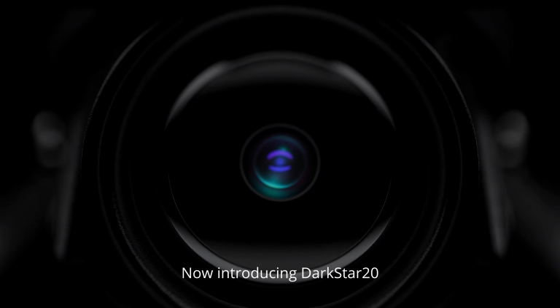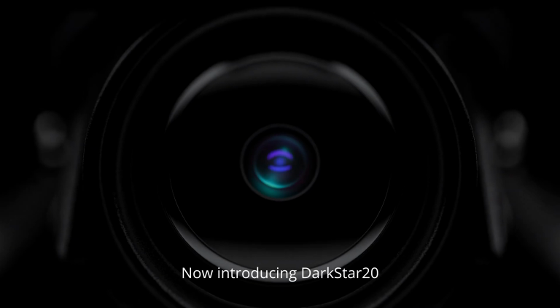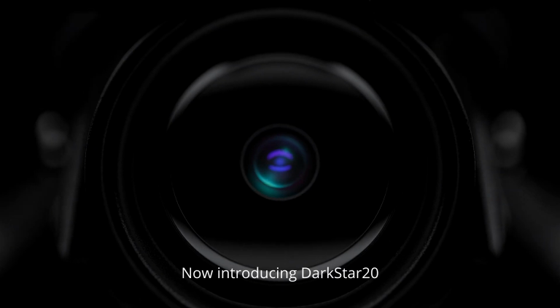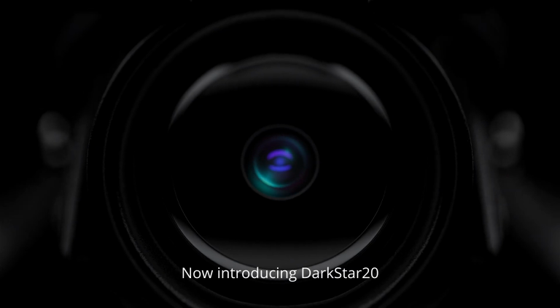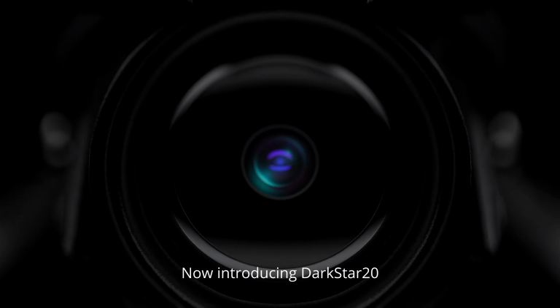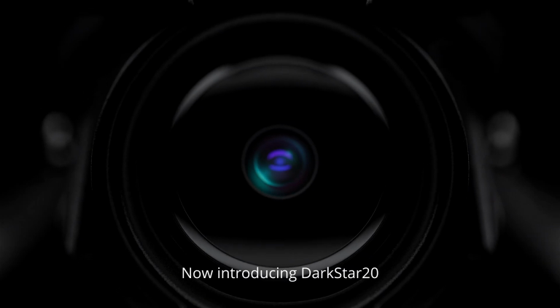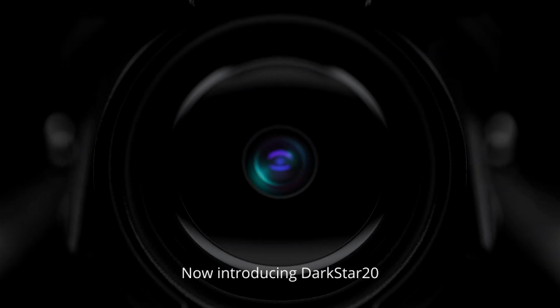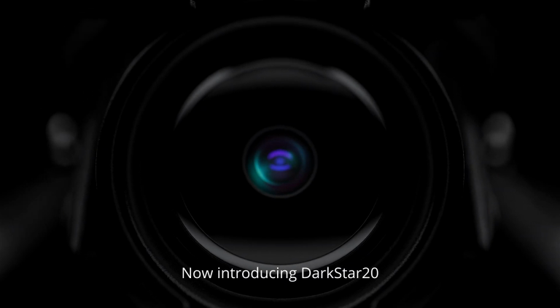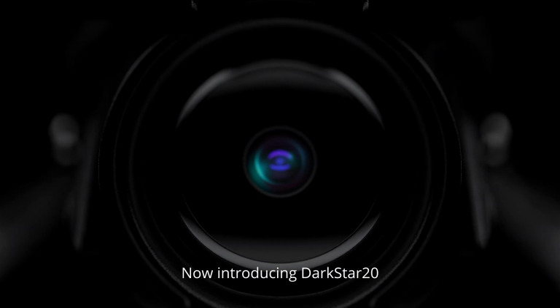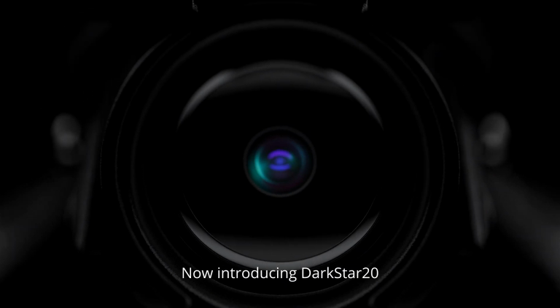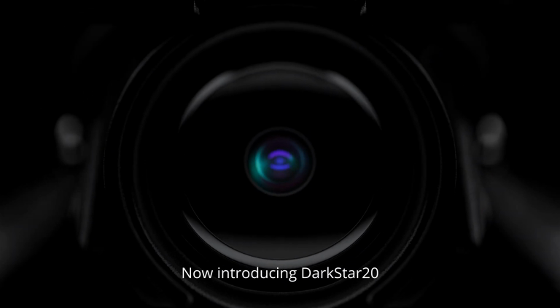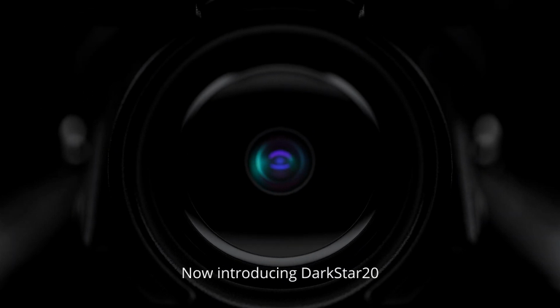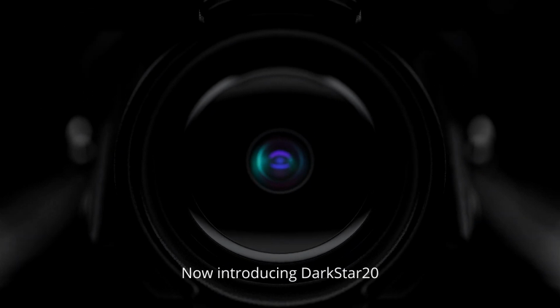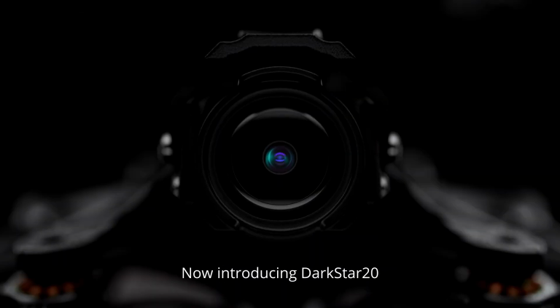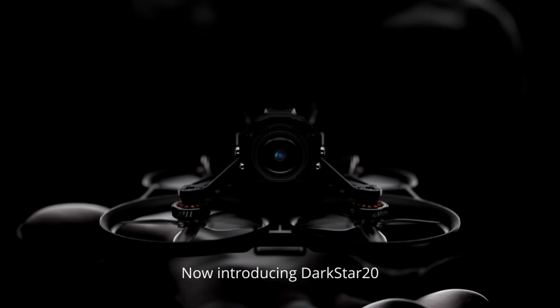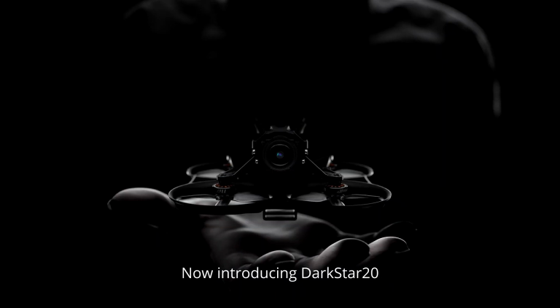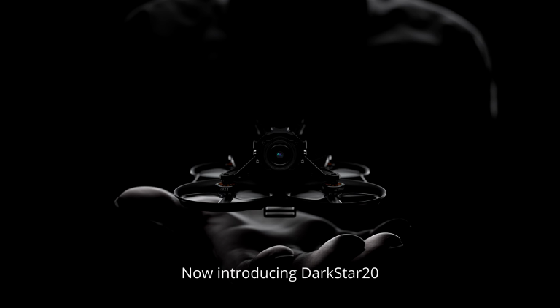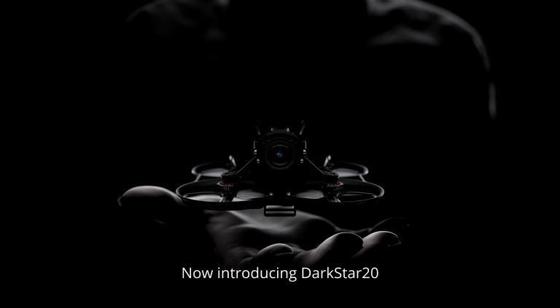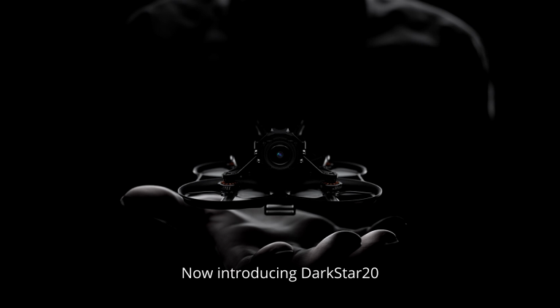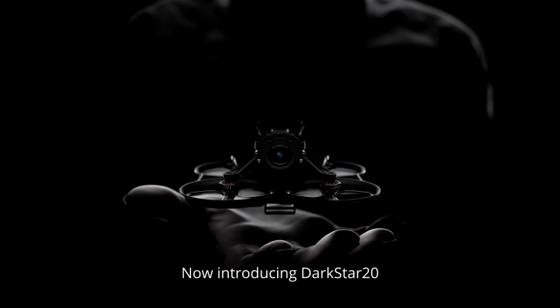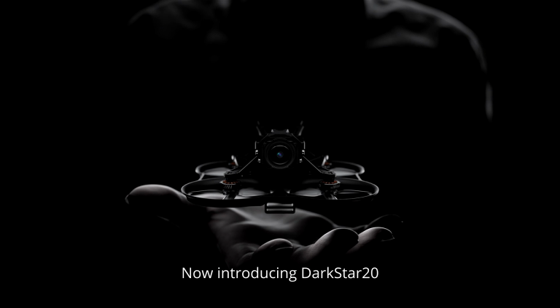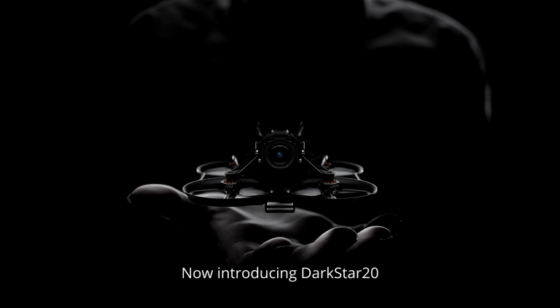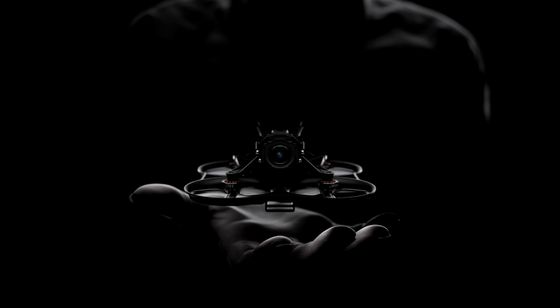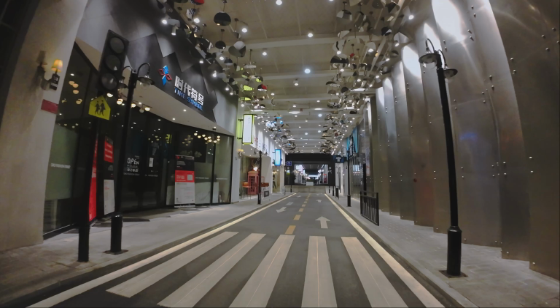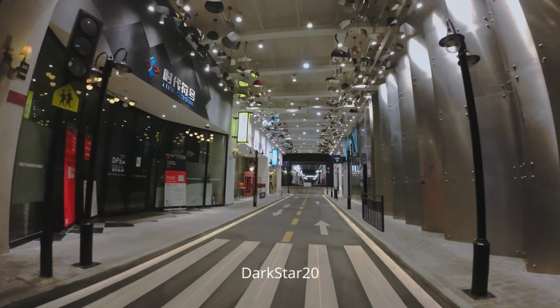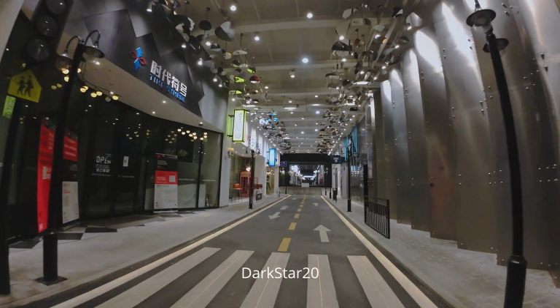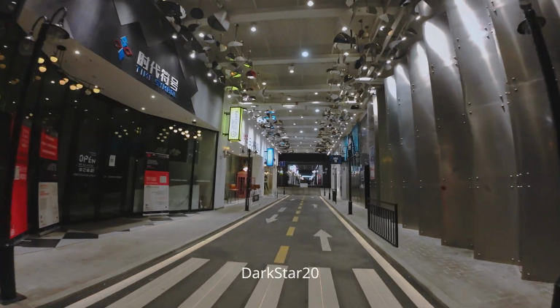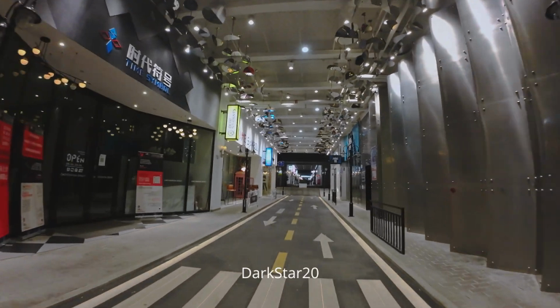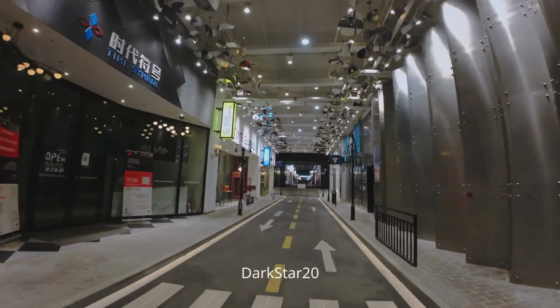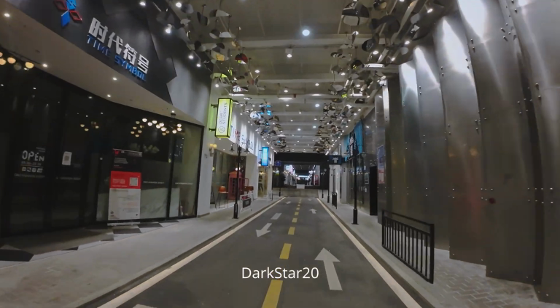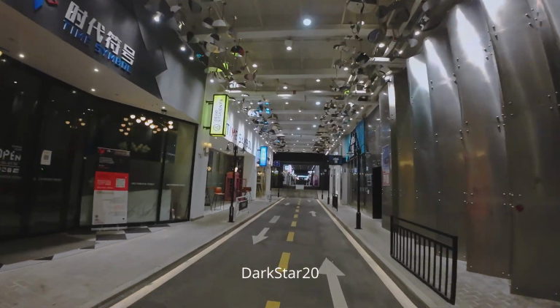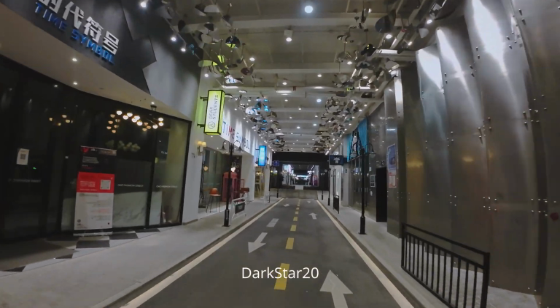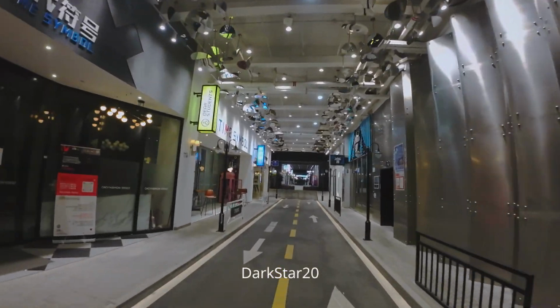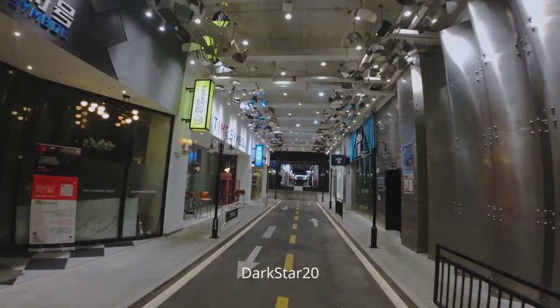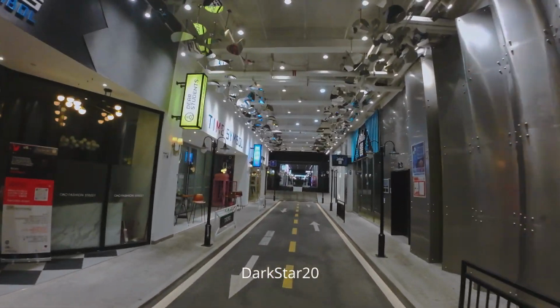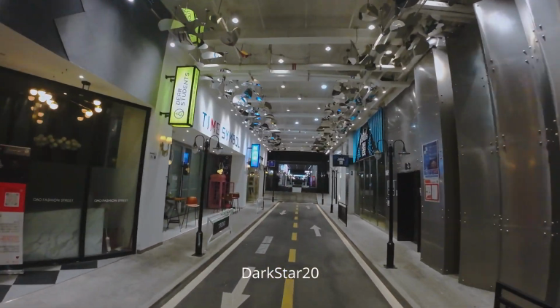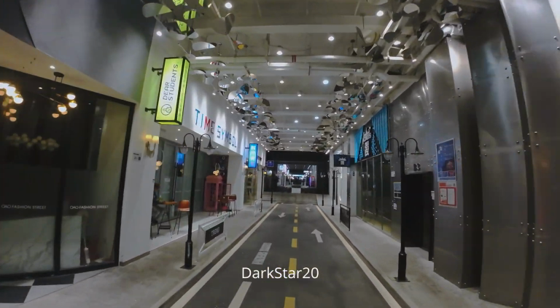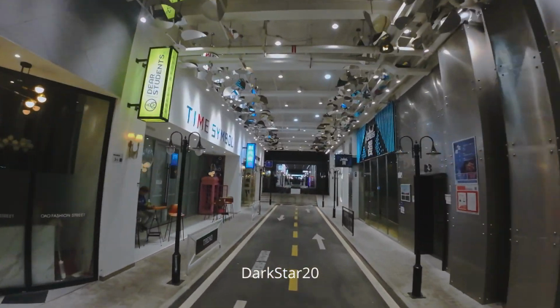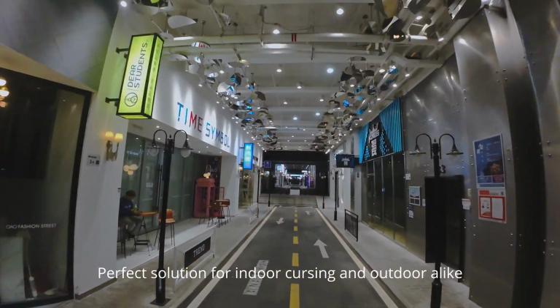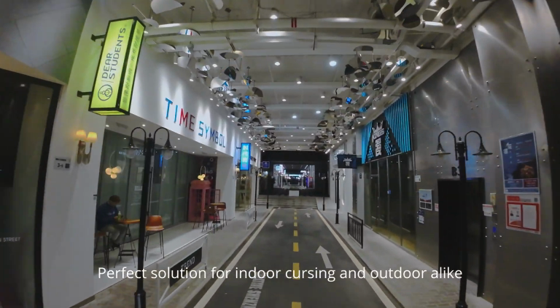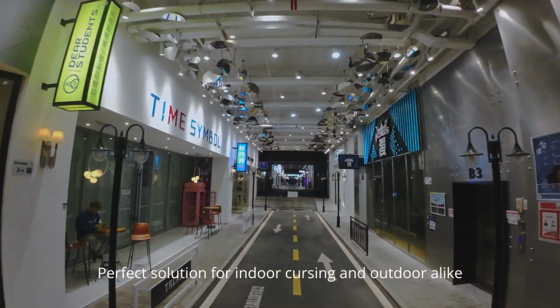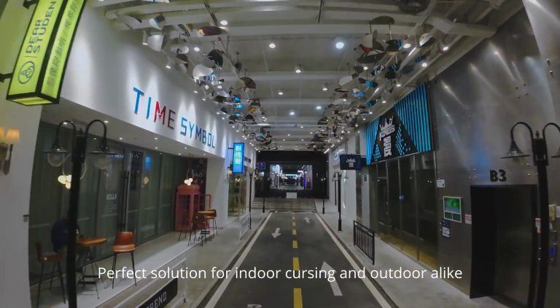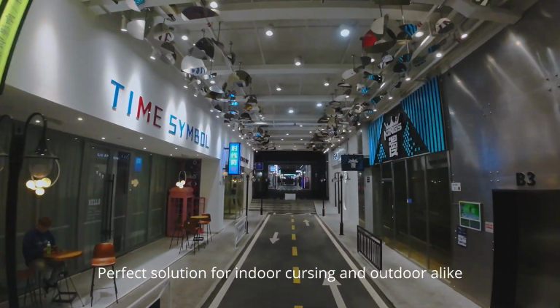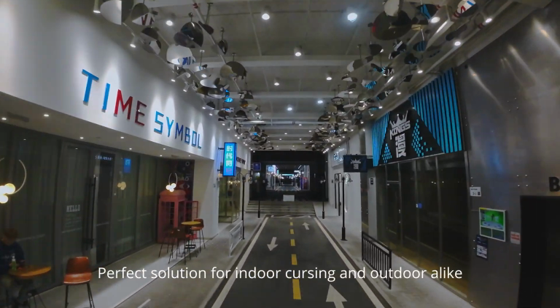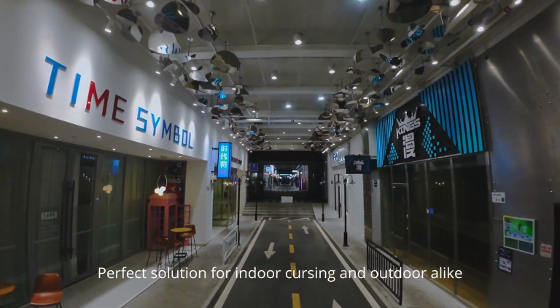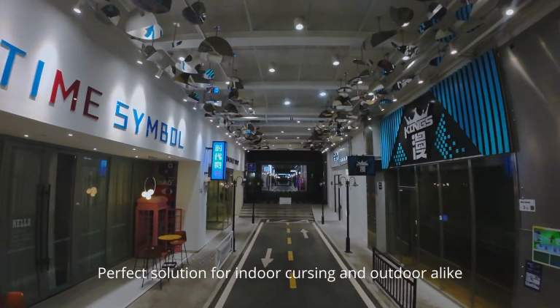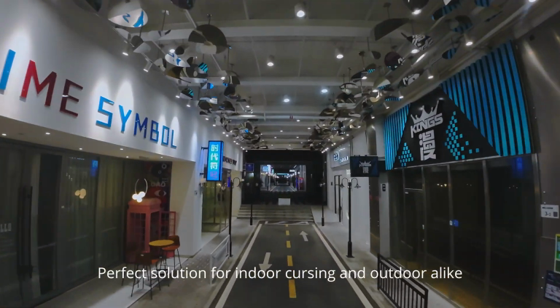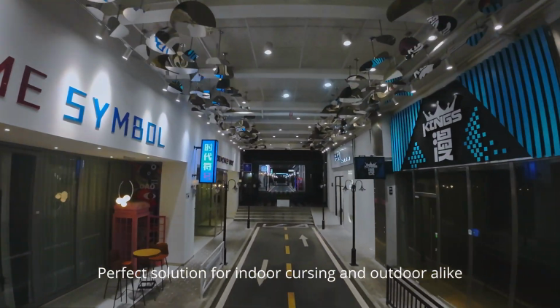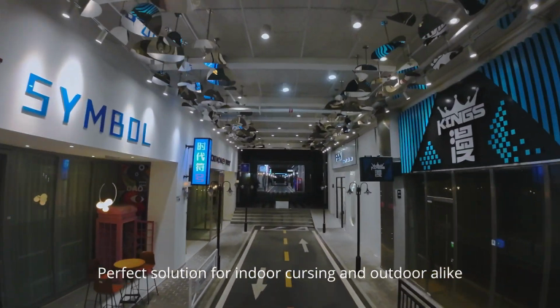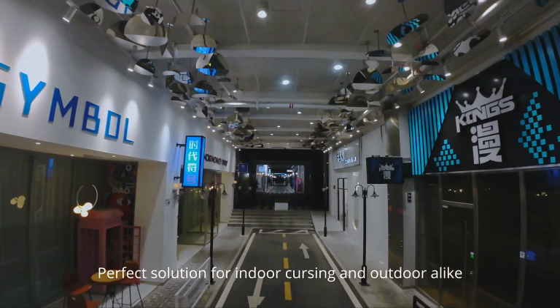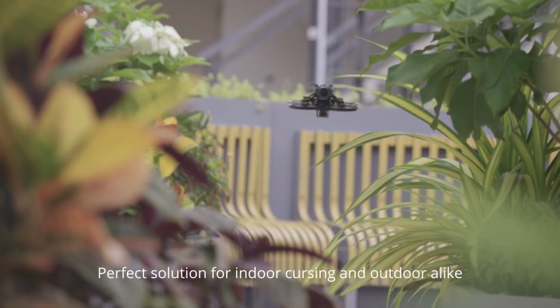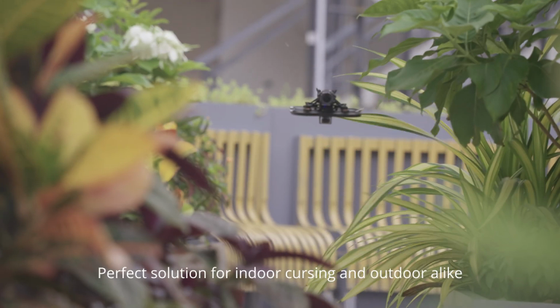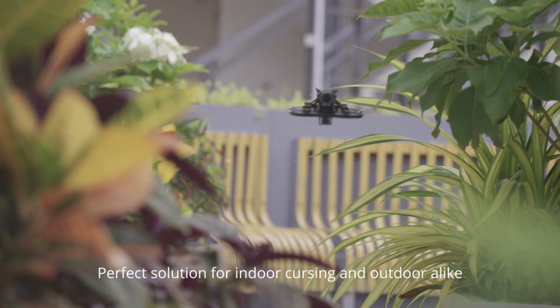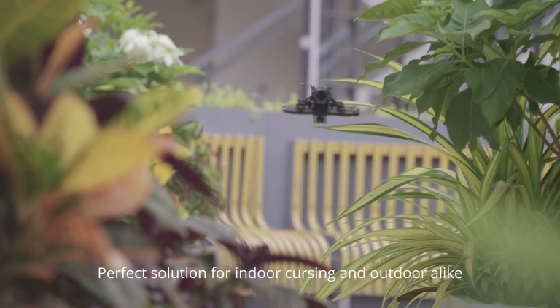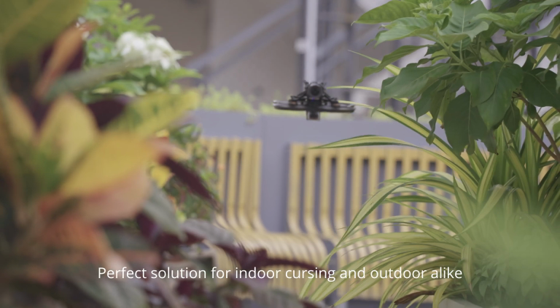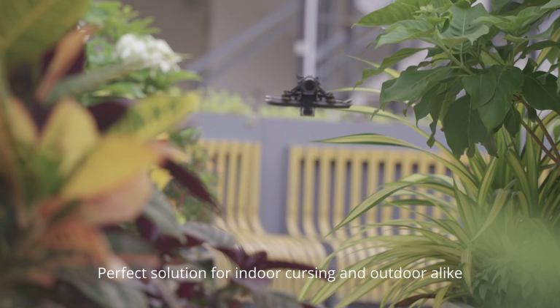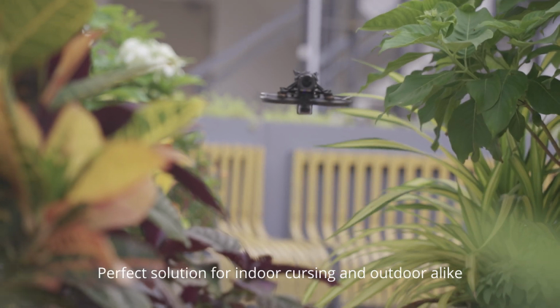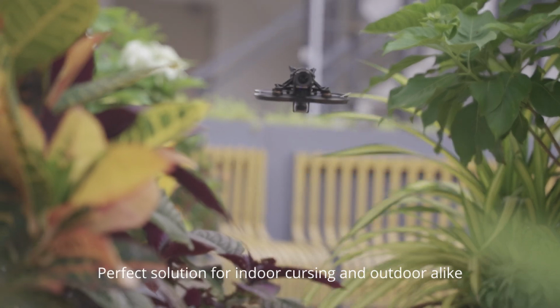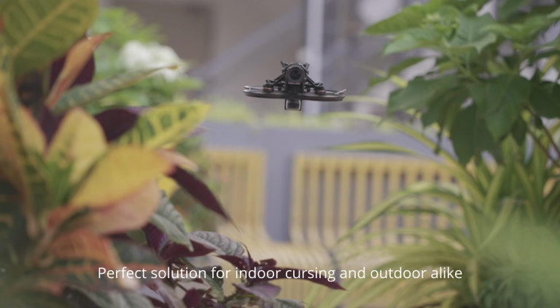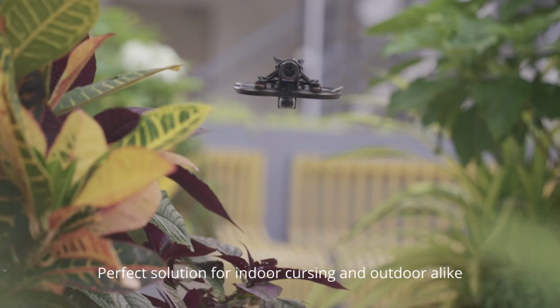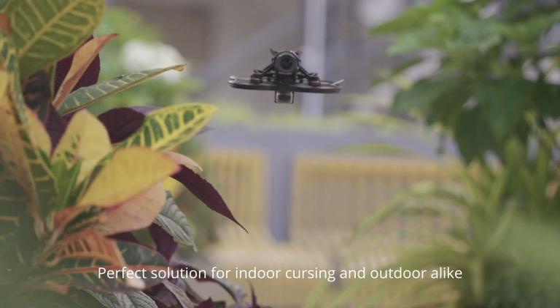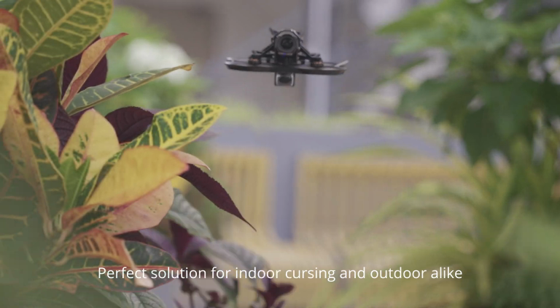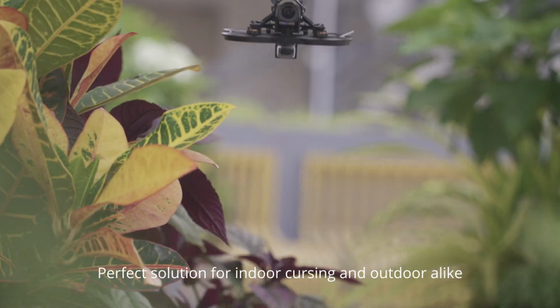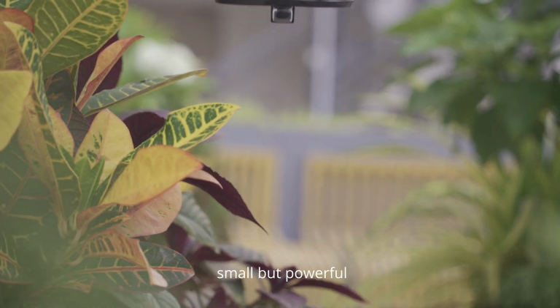Now, introducing Darkstar 2.0. Darkstar 2.0, the perfect solution for indoor cruising and outdoor-like flying.